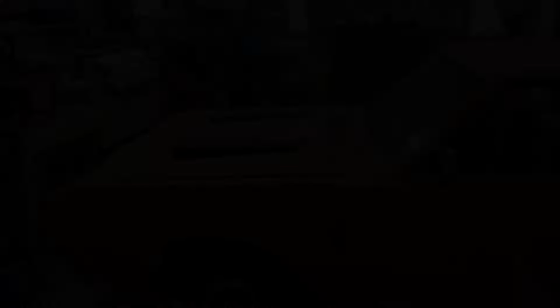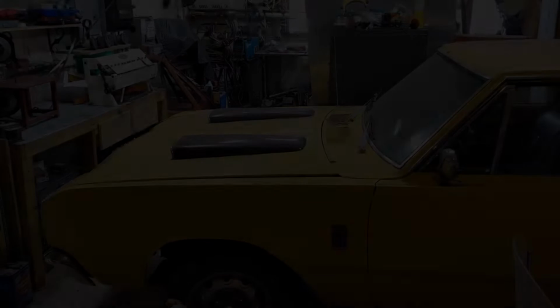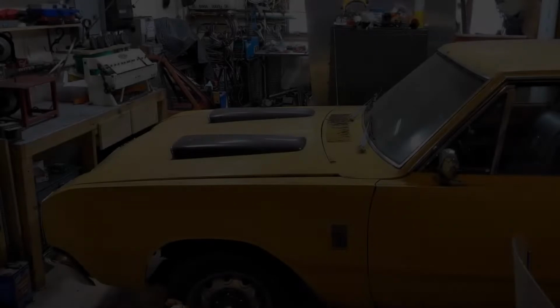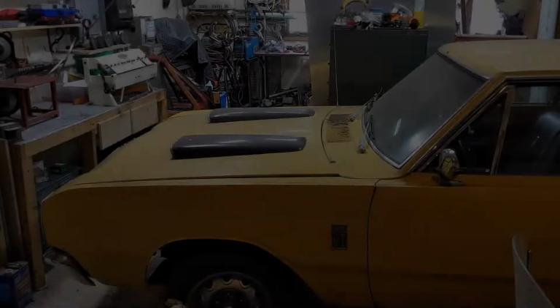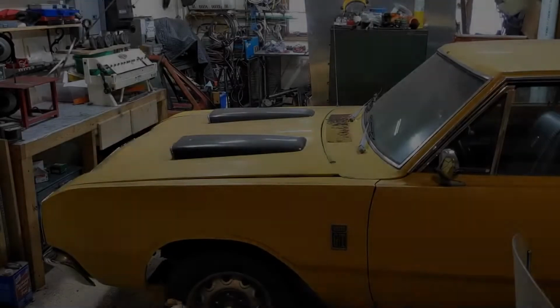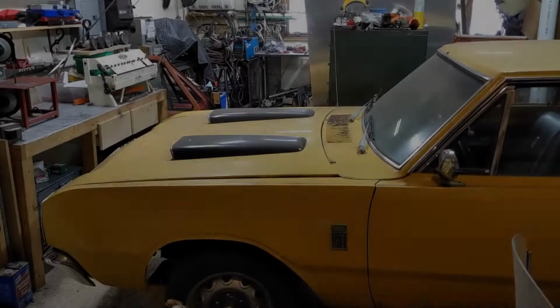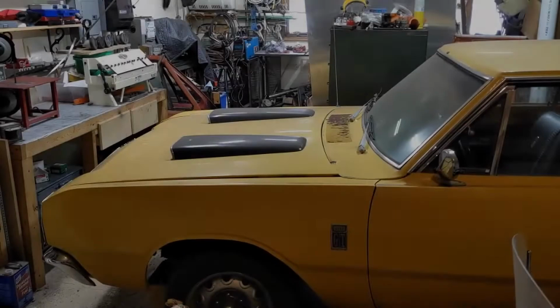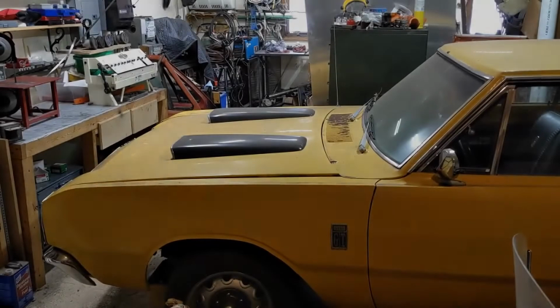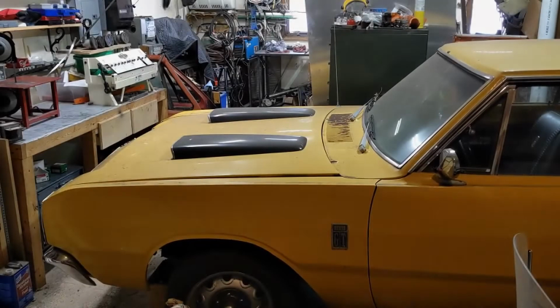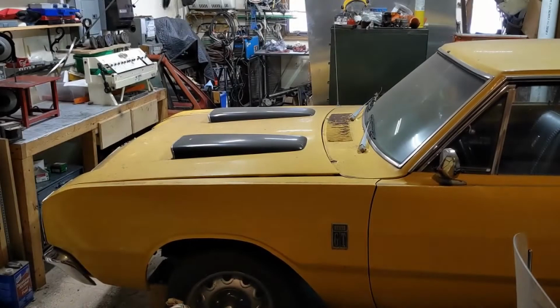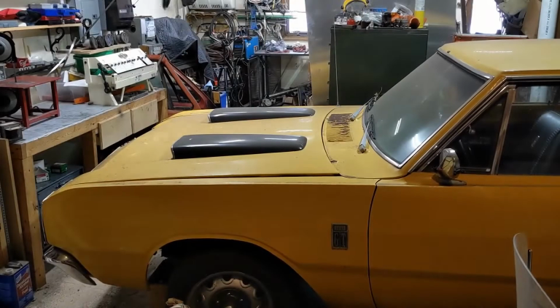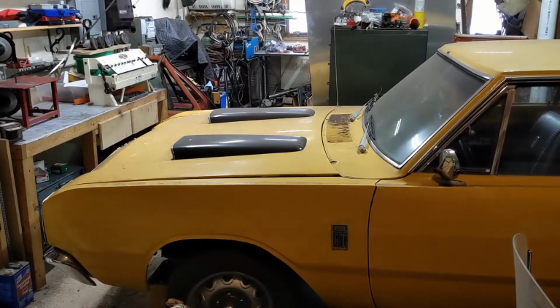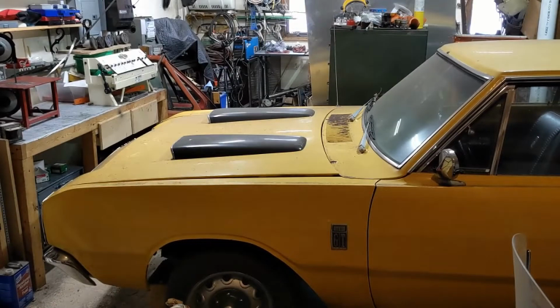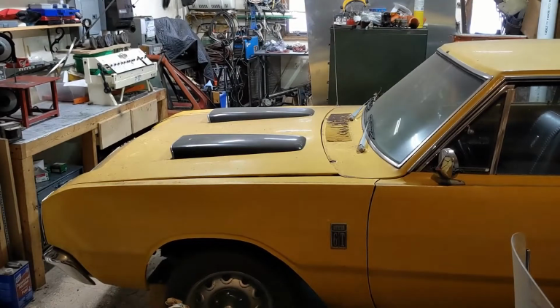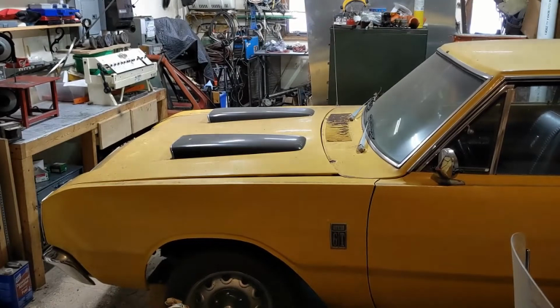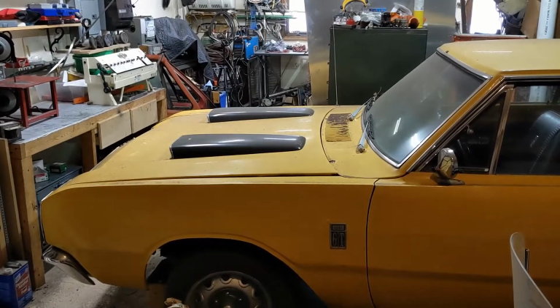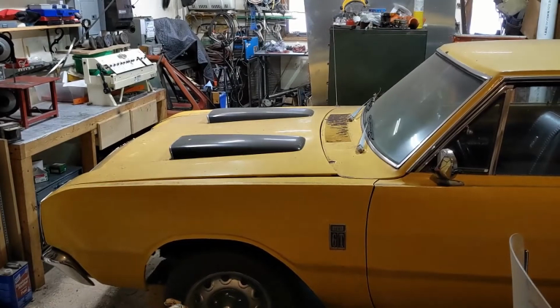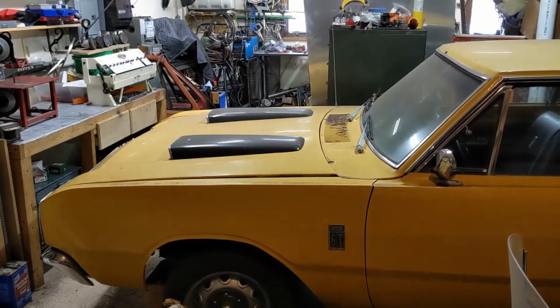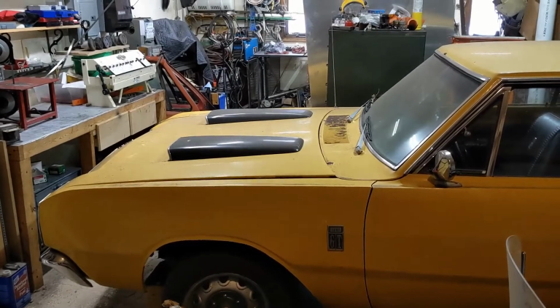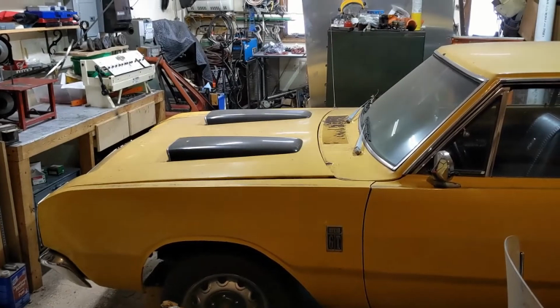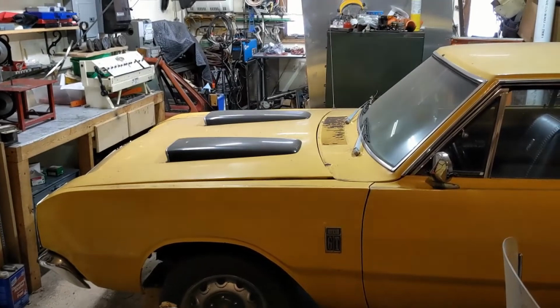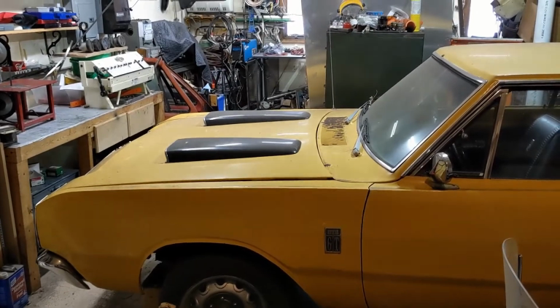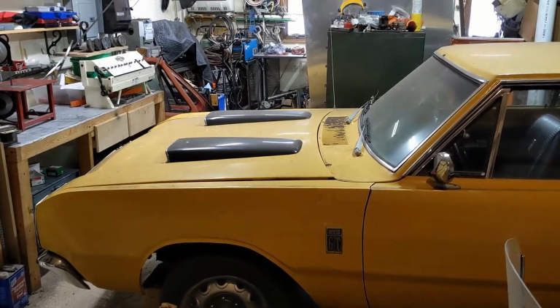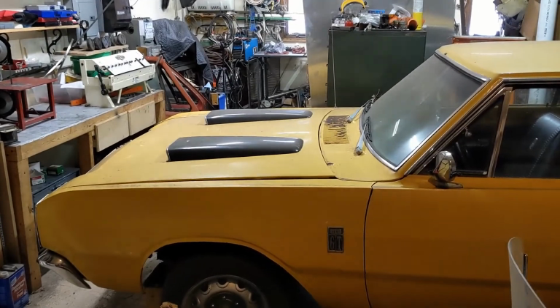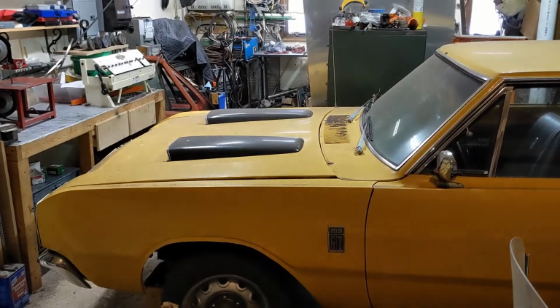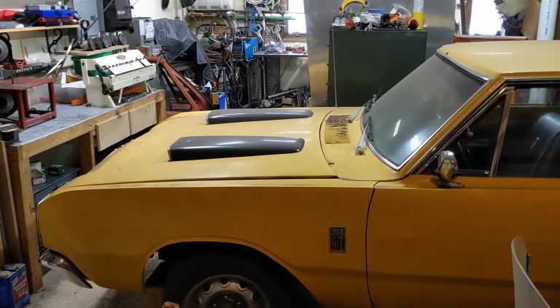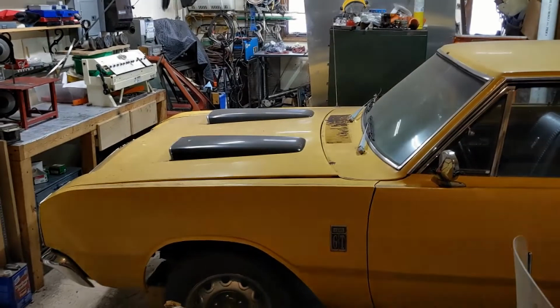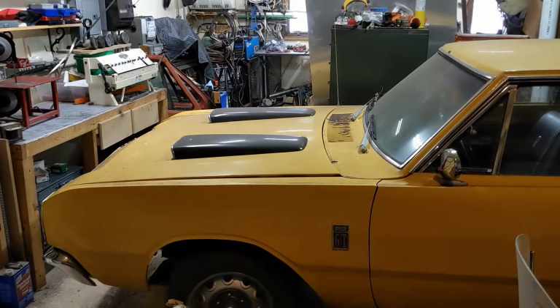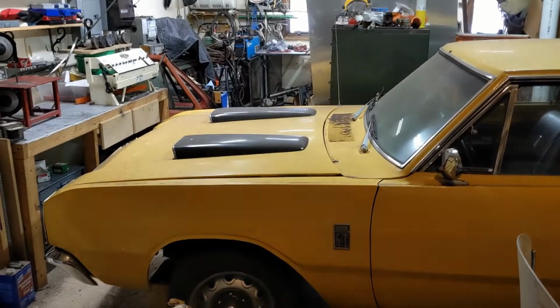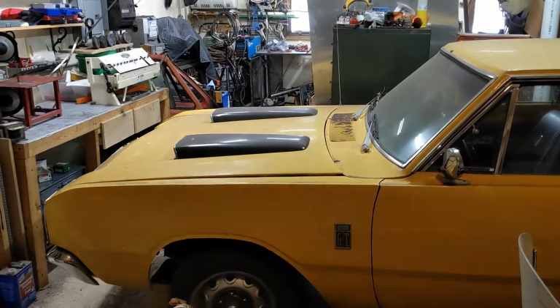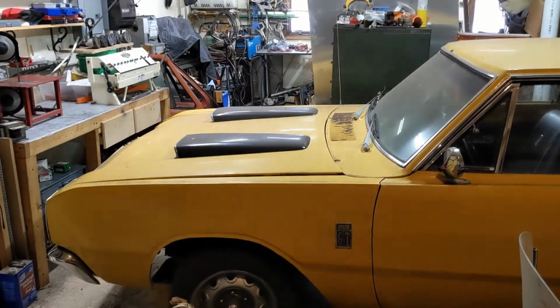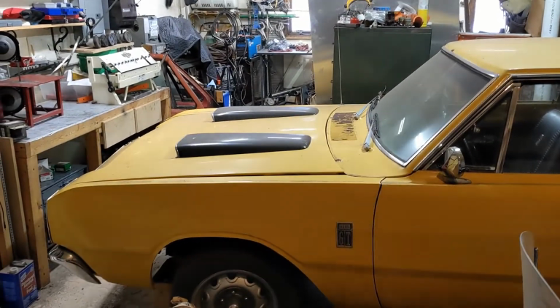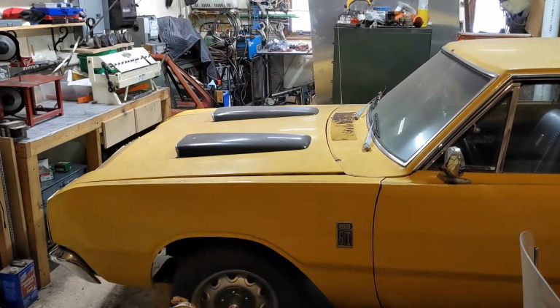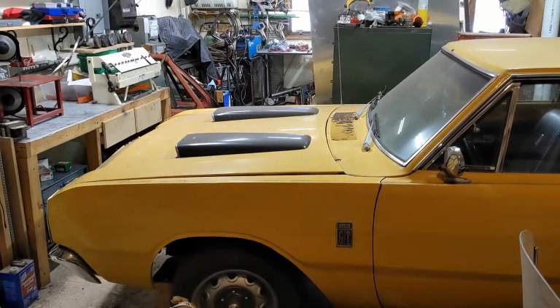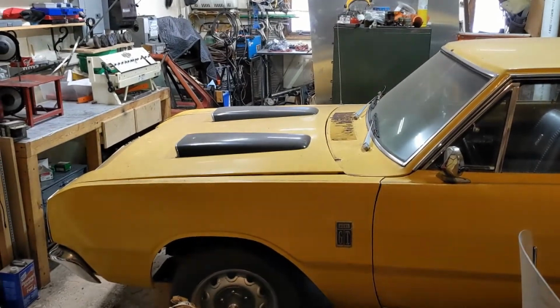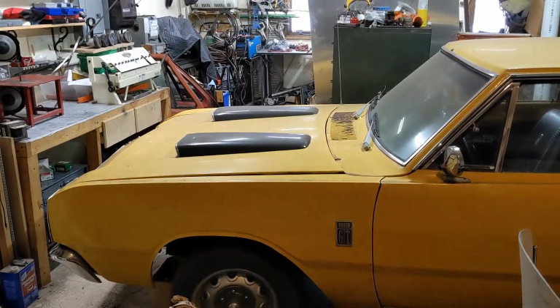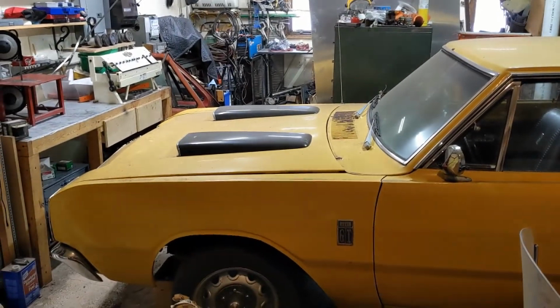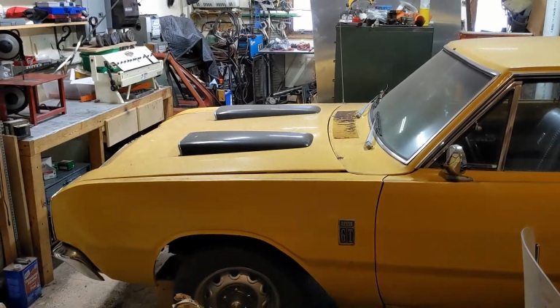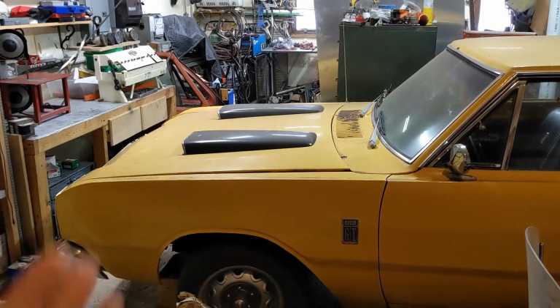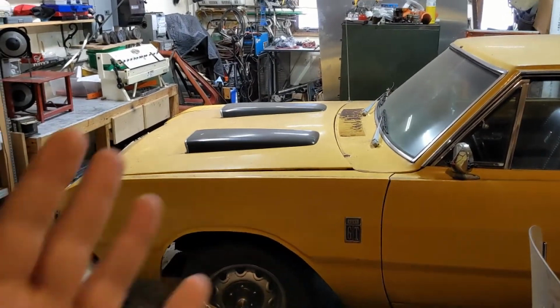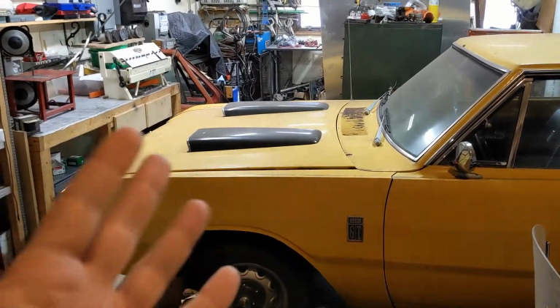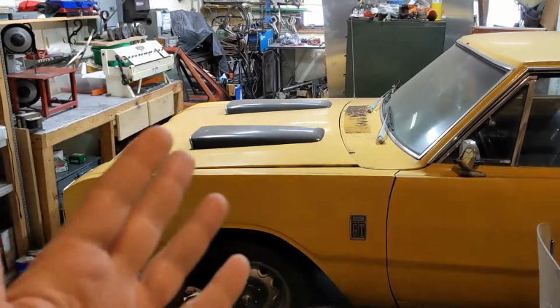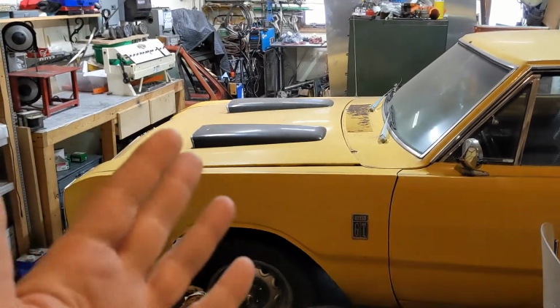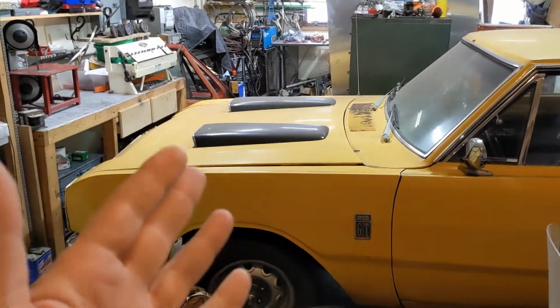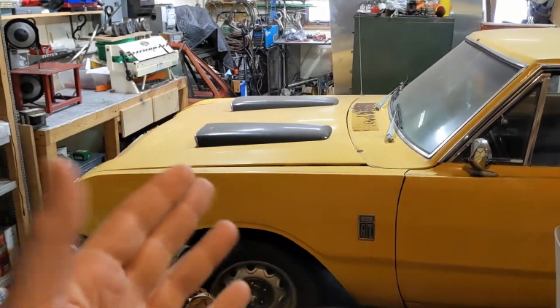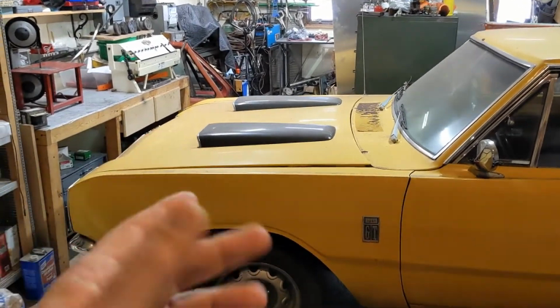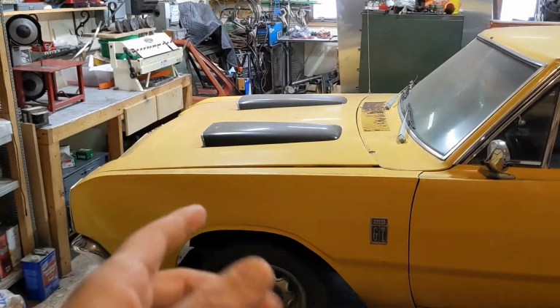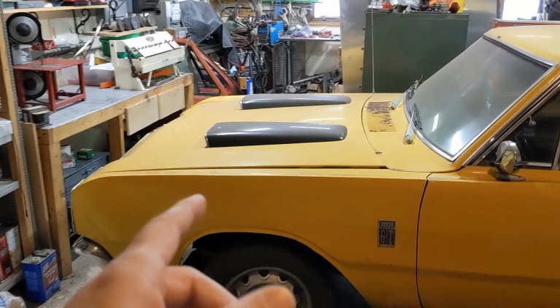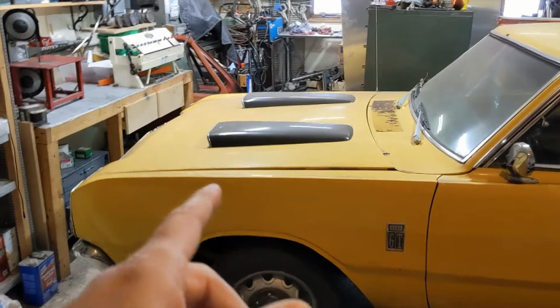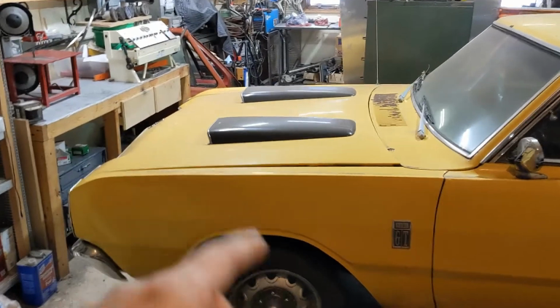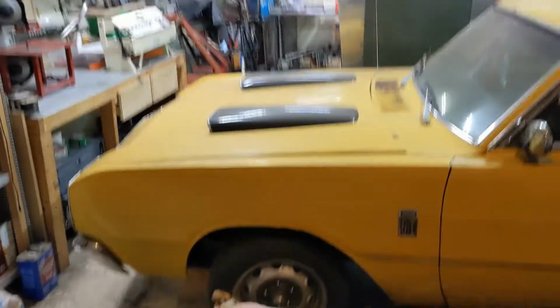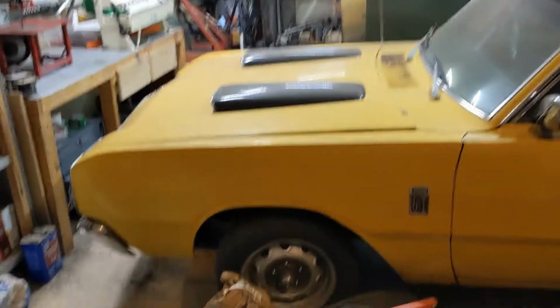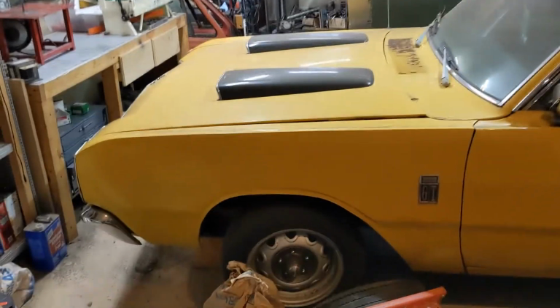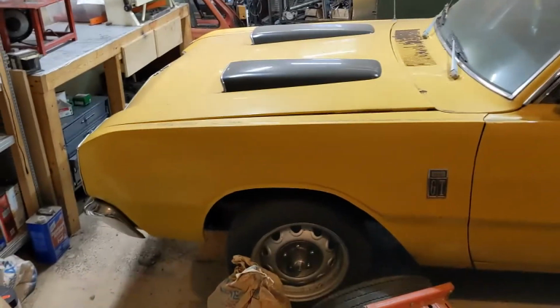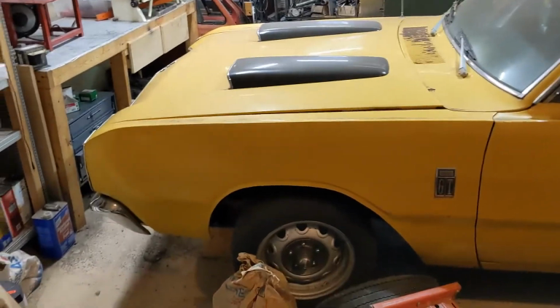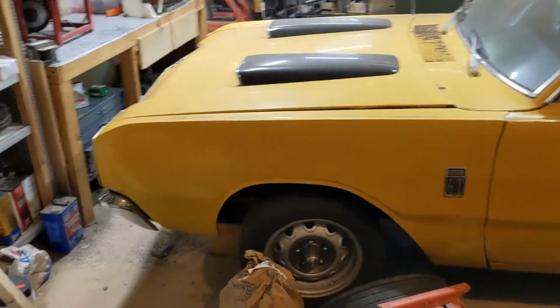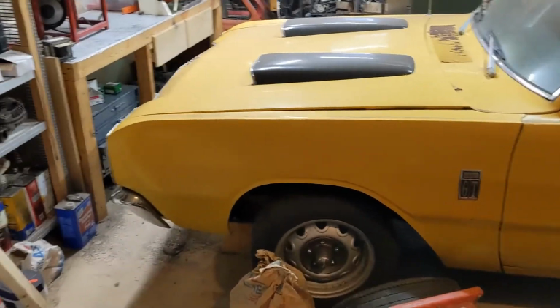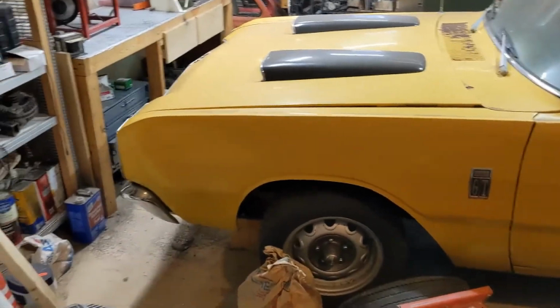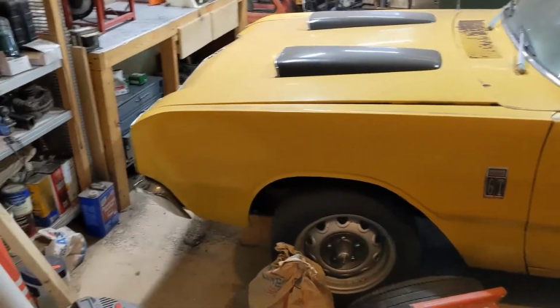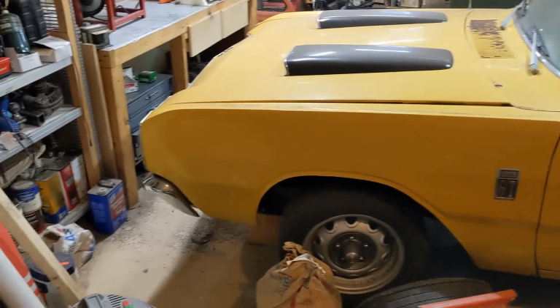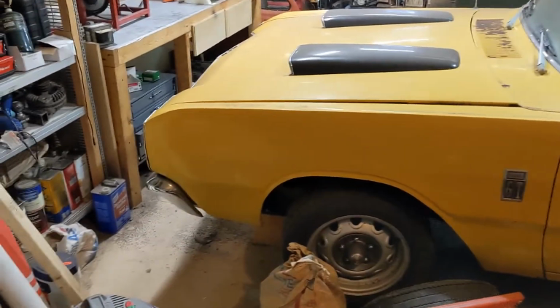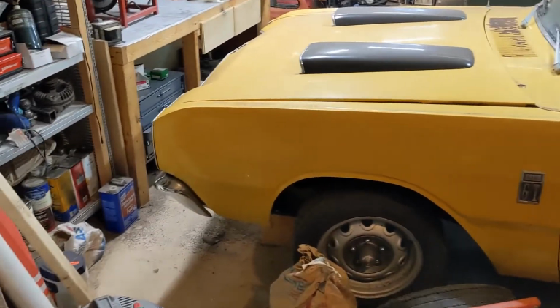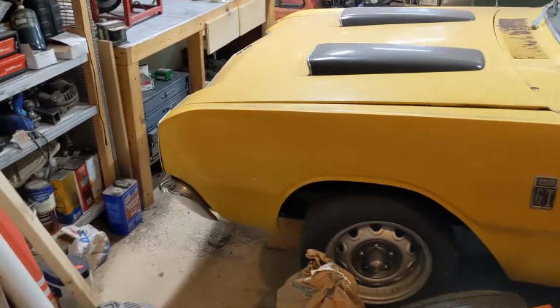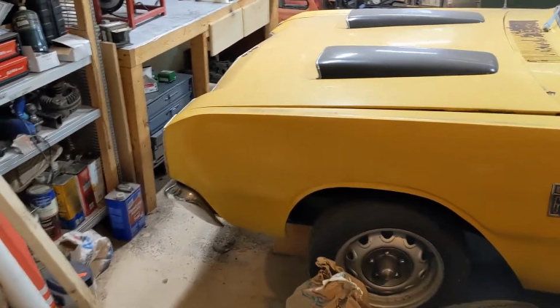Hey there, welcome back to the channel. If you've been around the channel for a while, you're familiar with this car — it's a 1967 Dodge Dart.